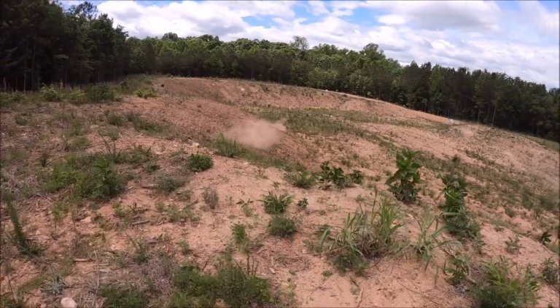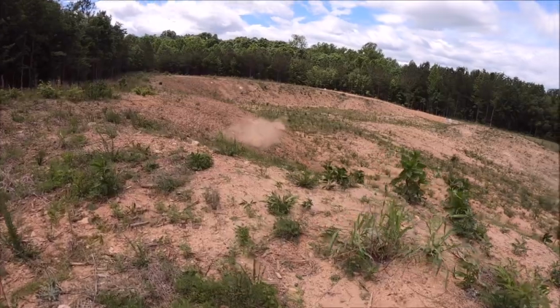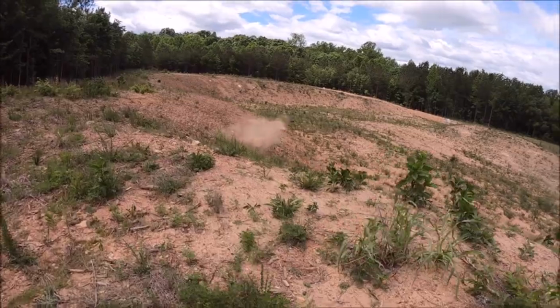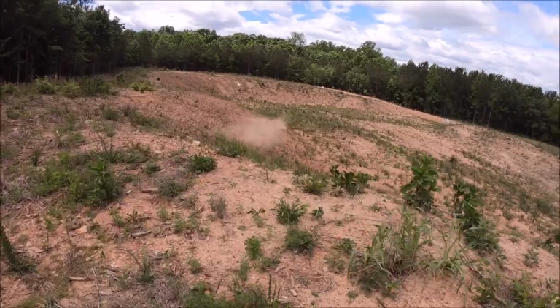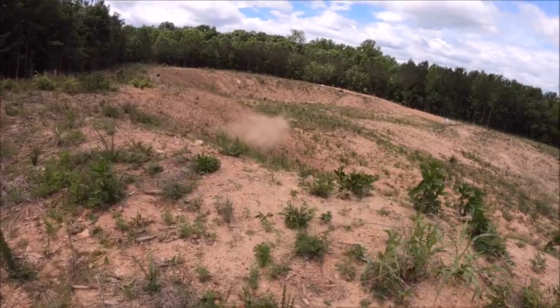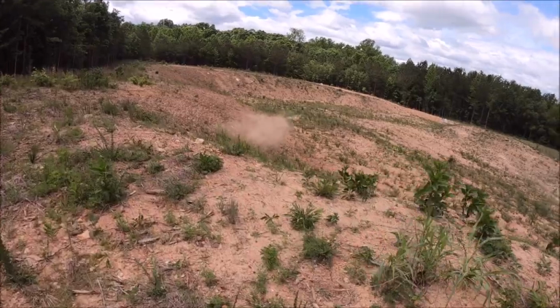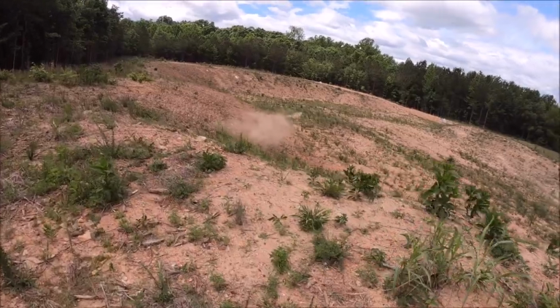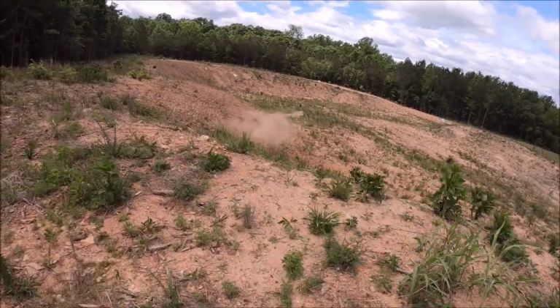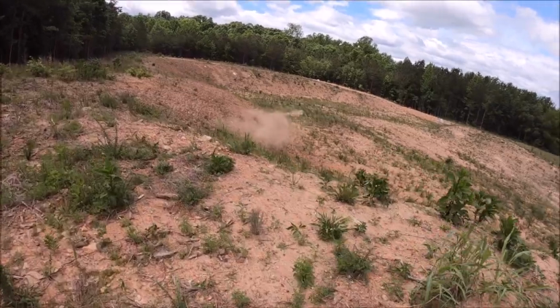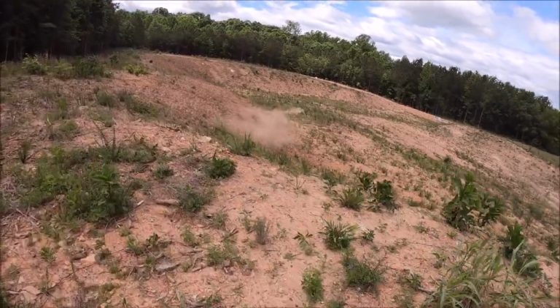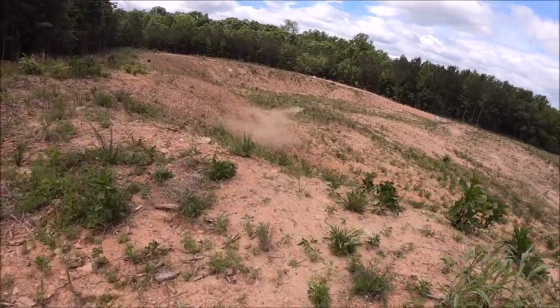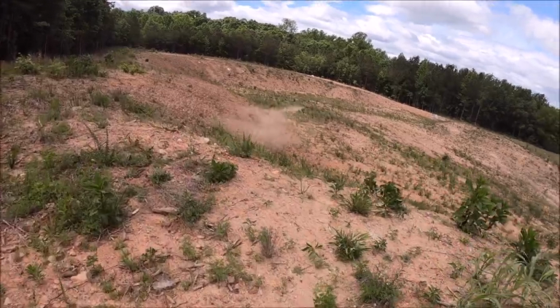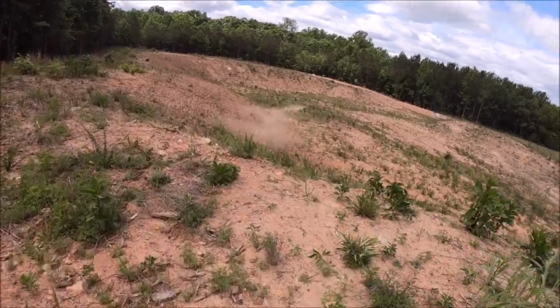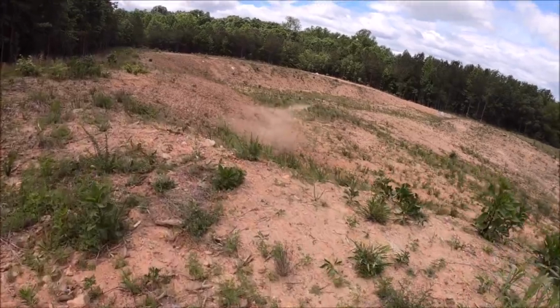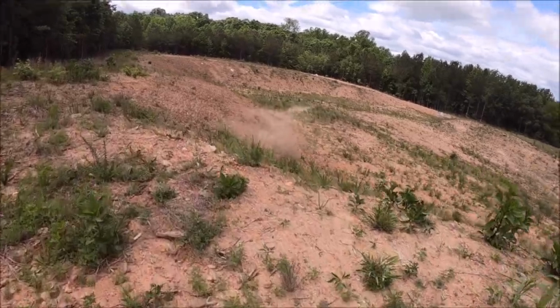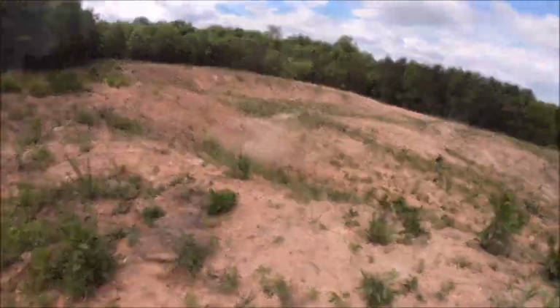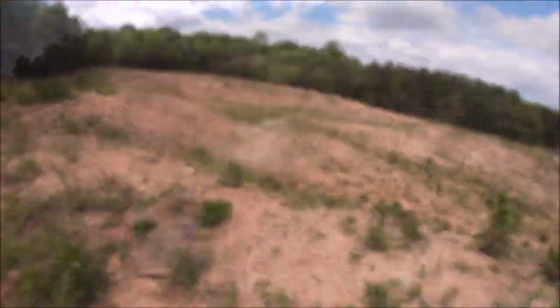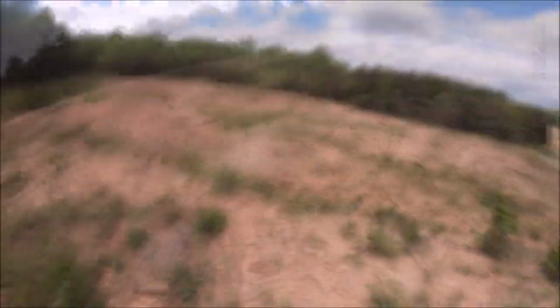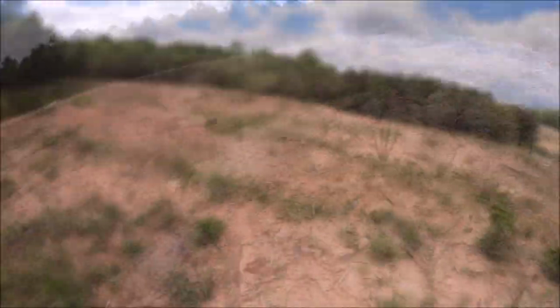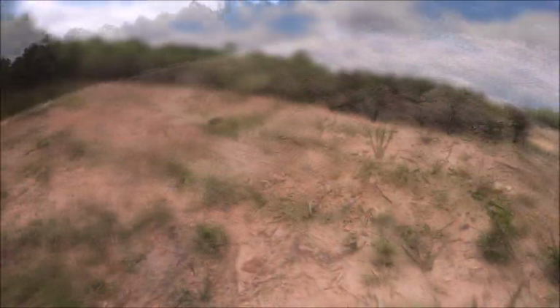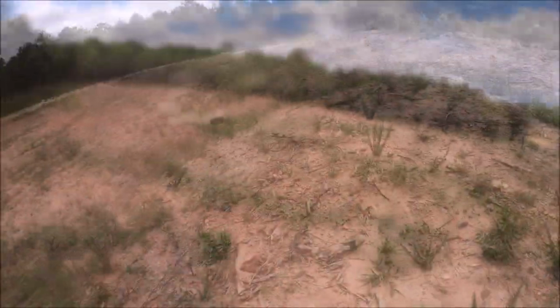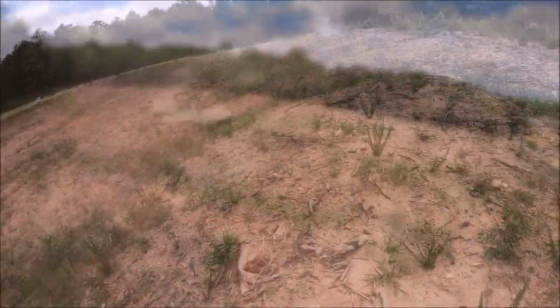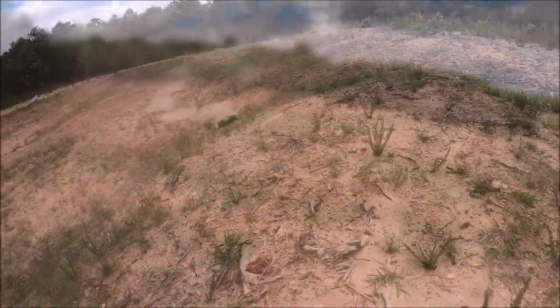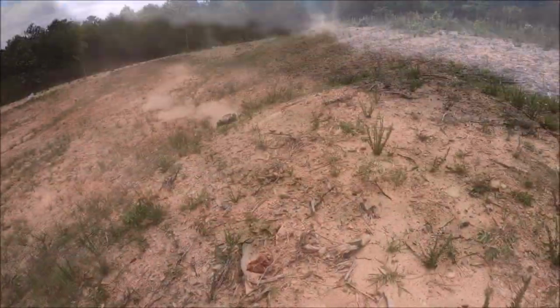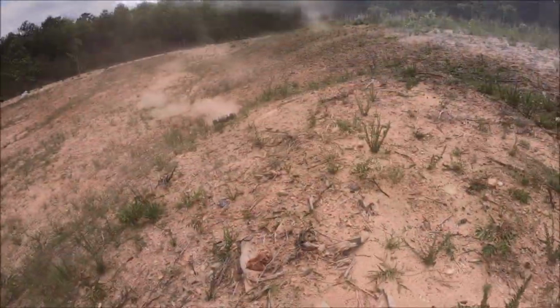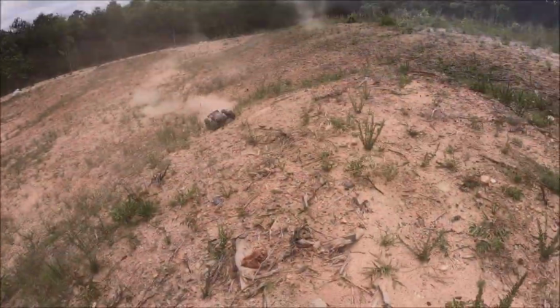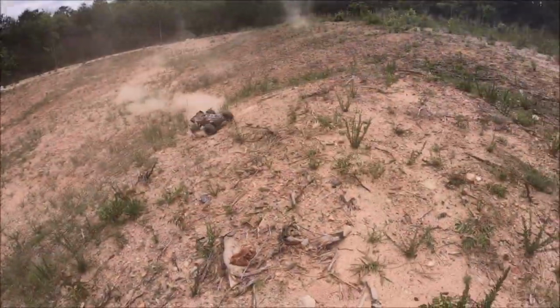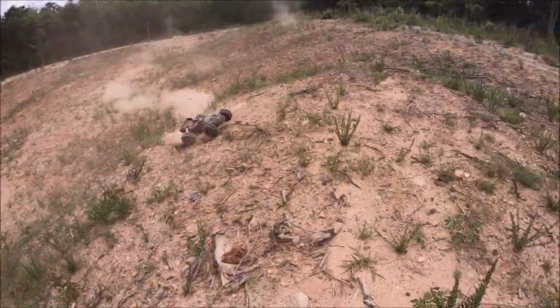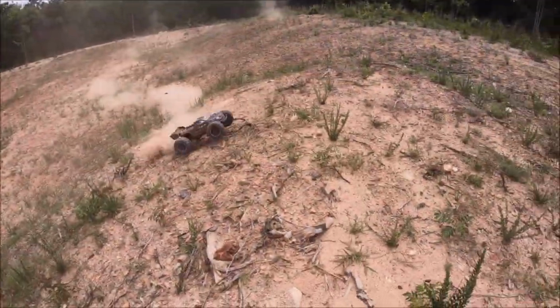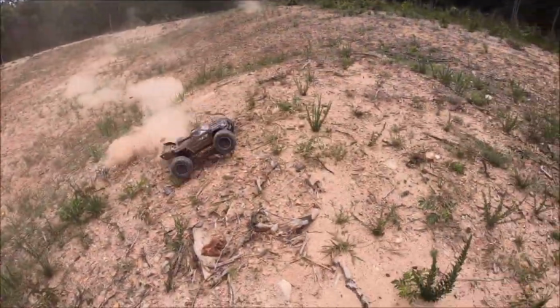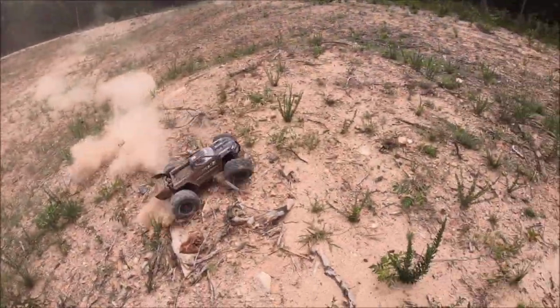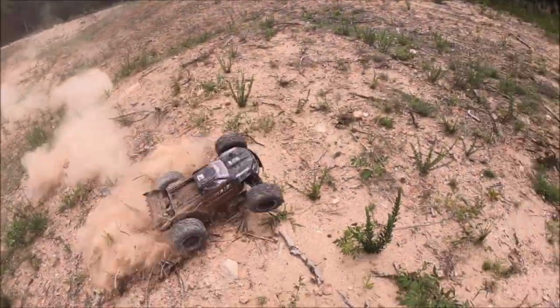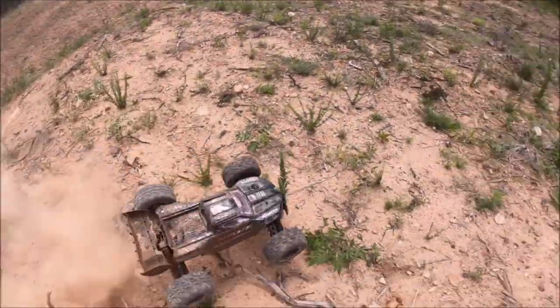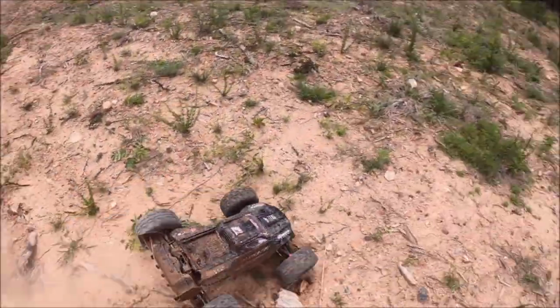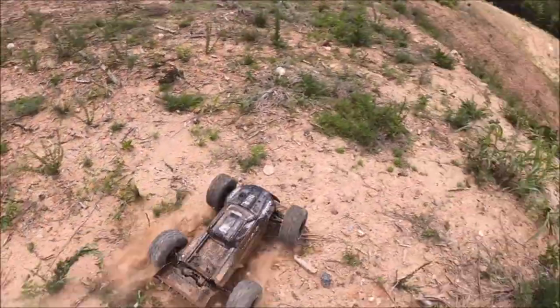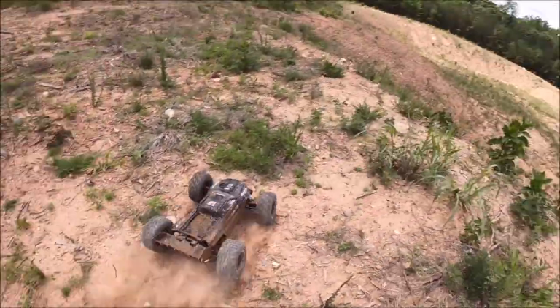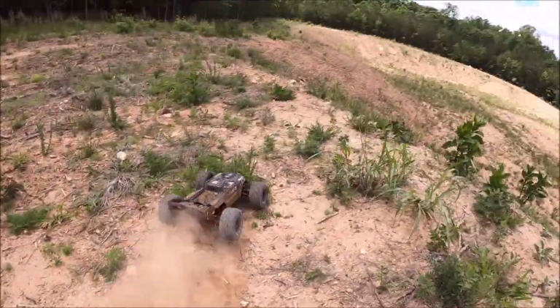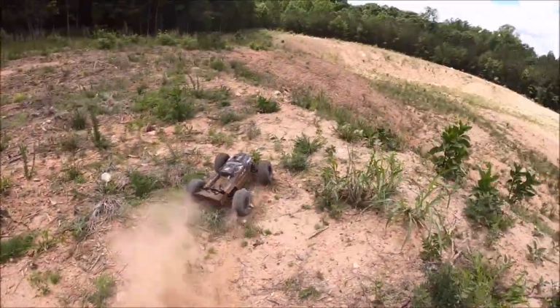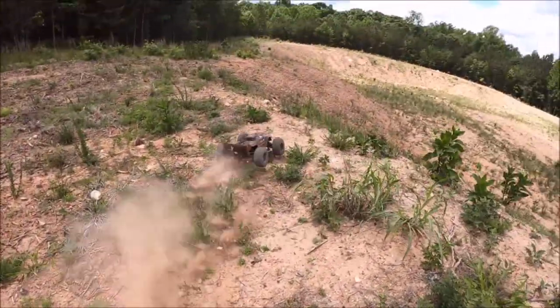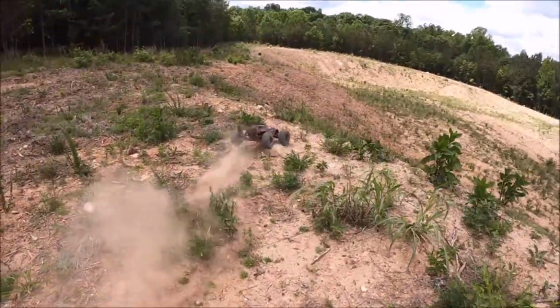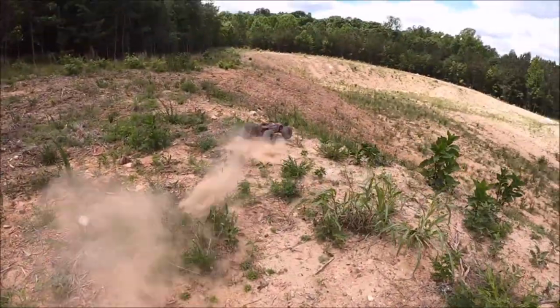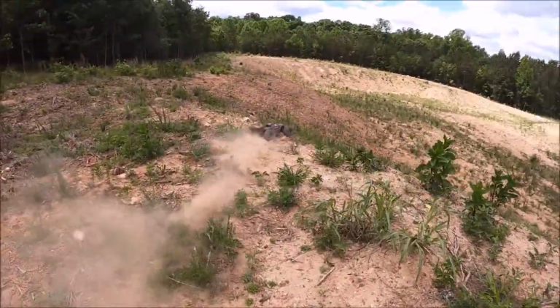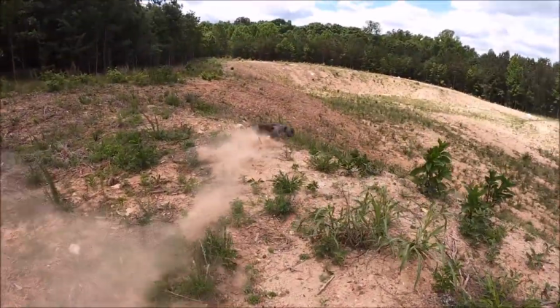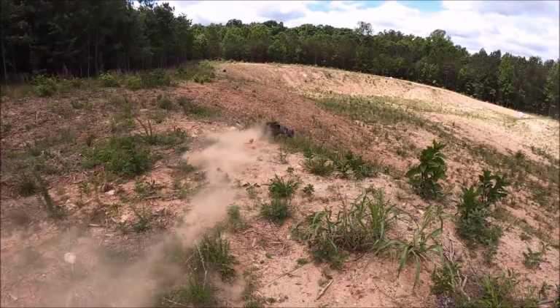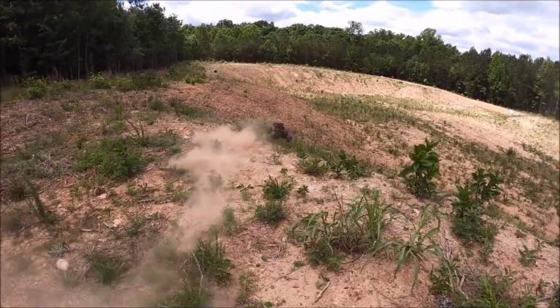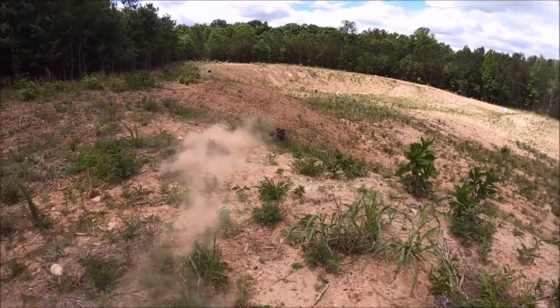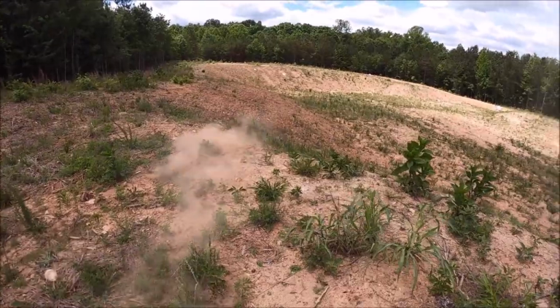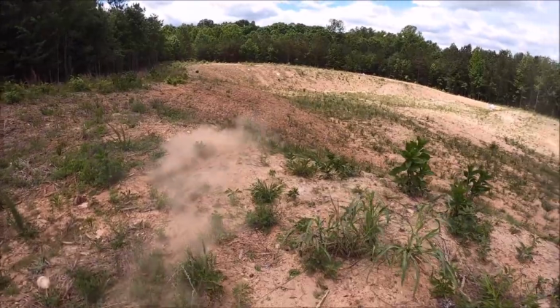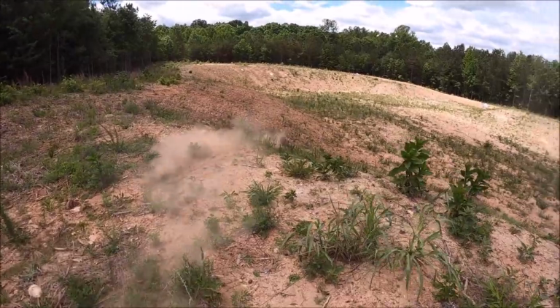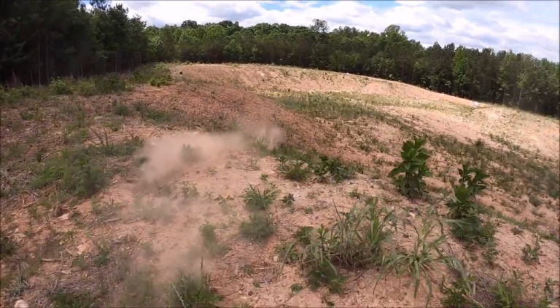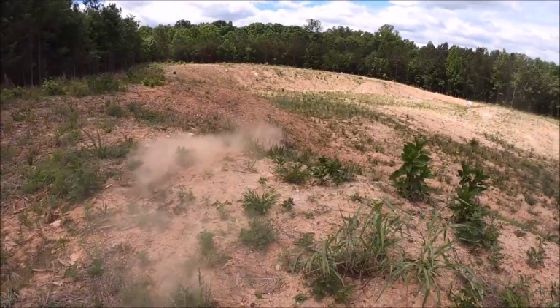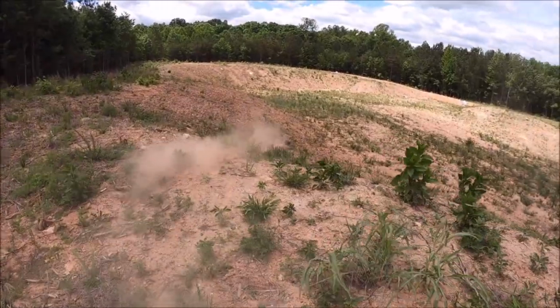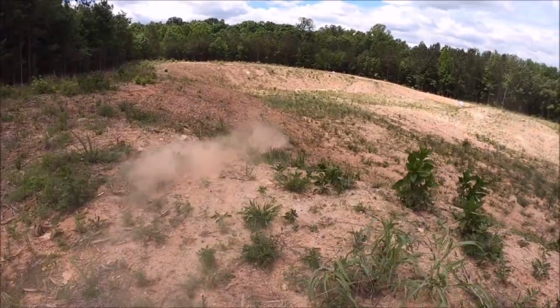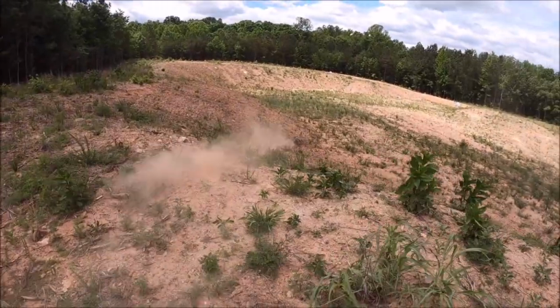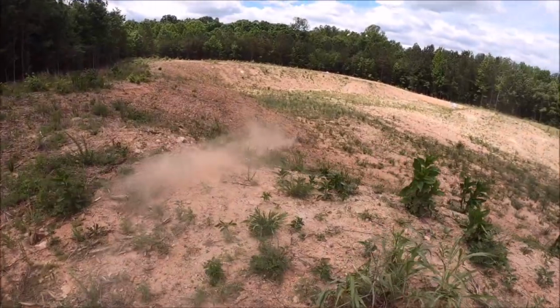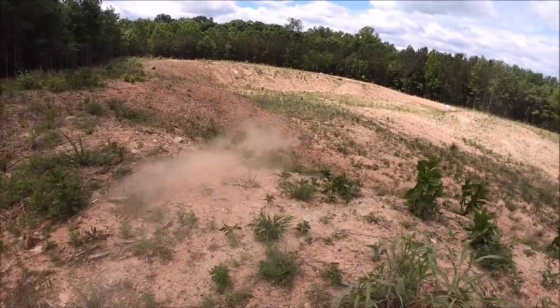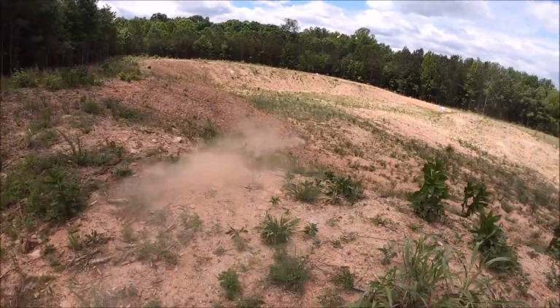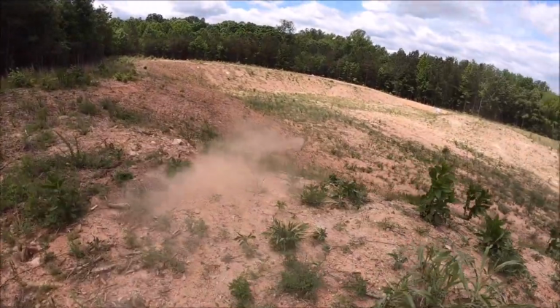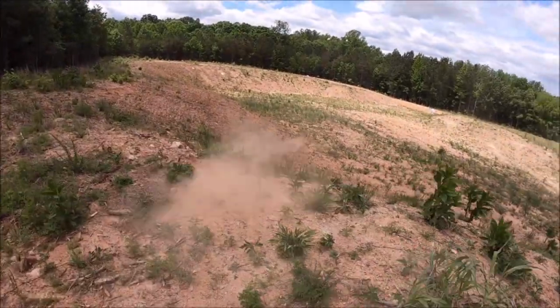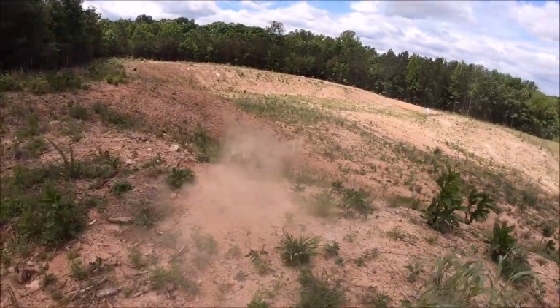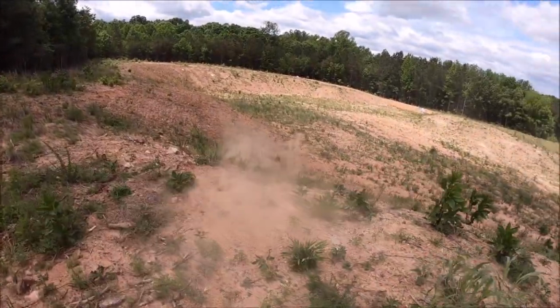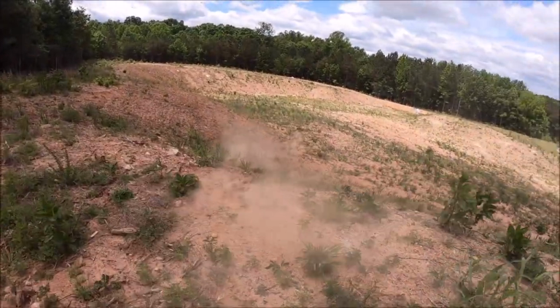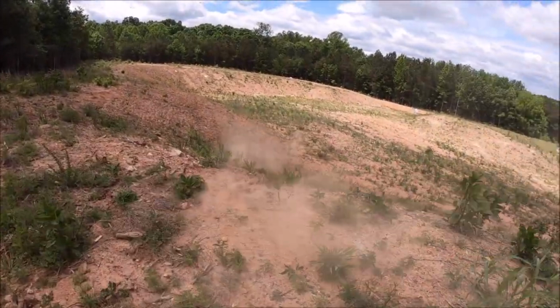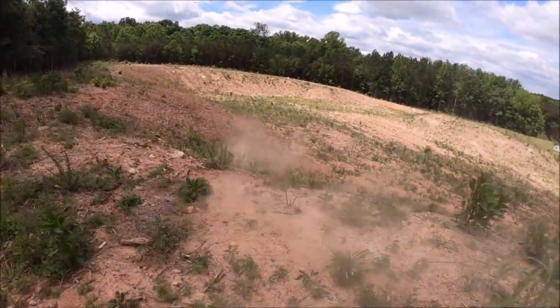So far, these tires are hooking up pretty good. Guys, this spot is so rough.